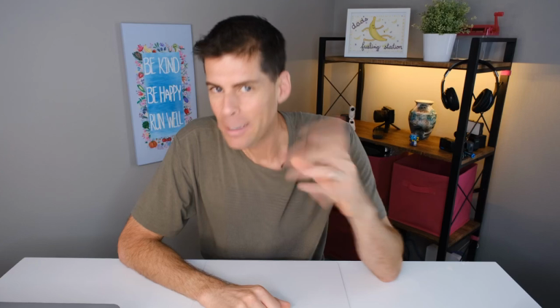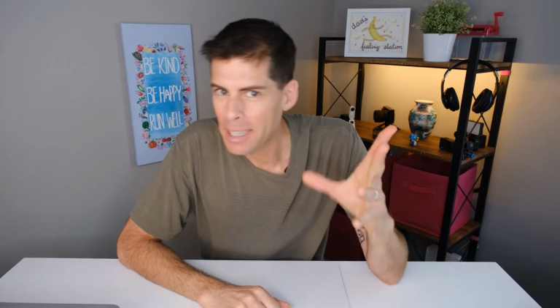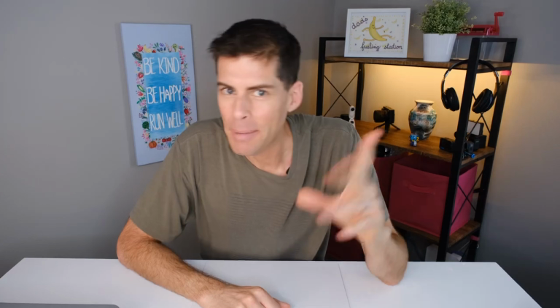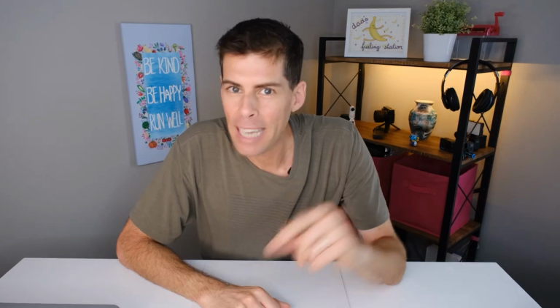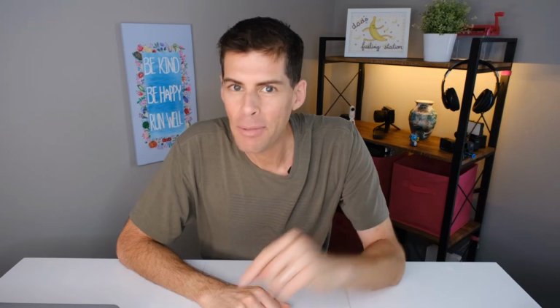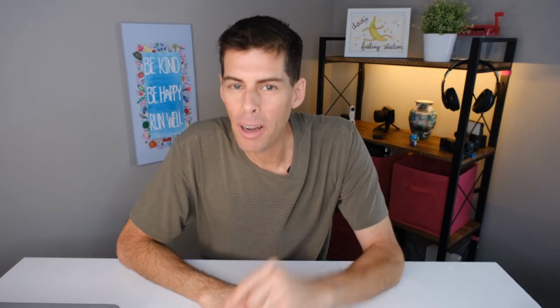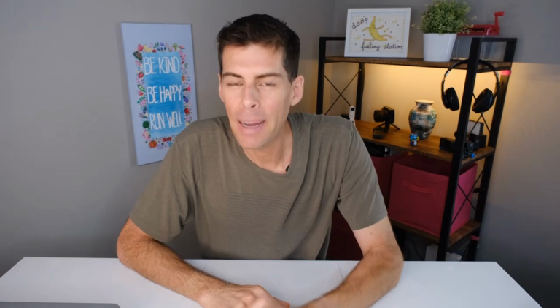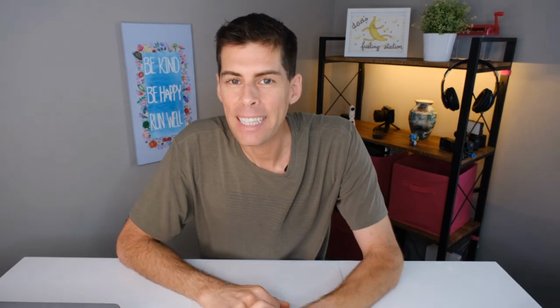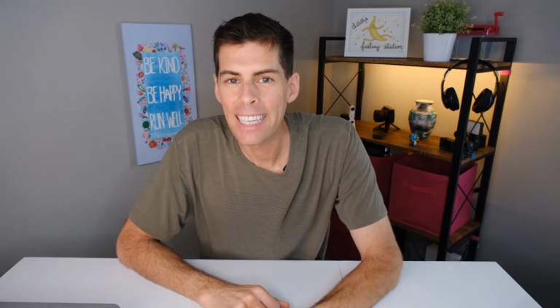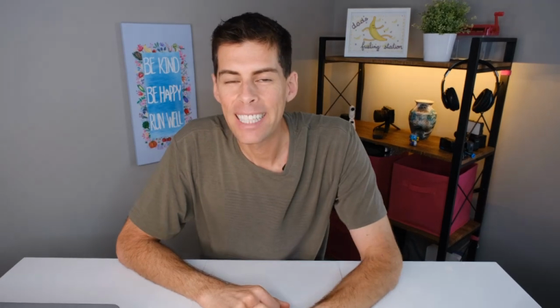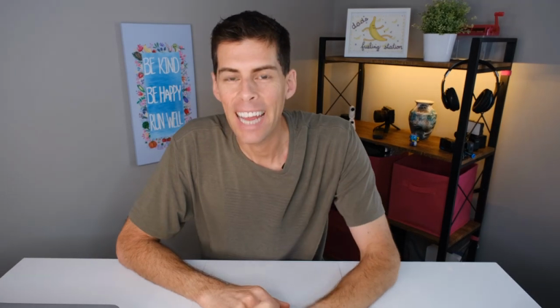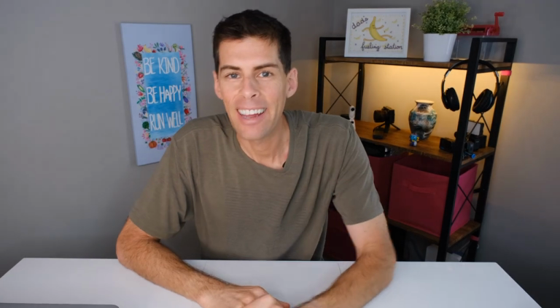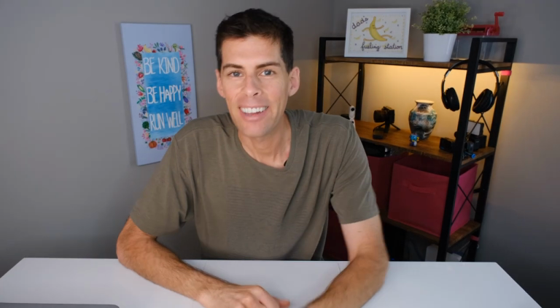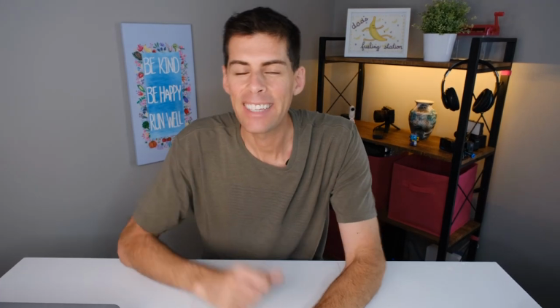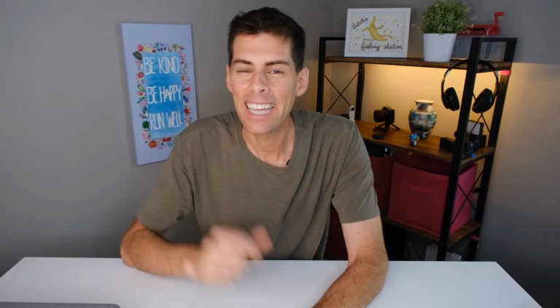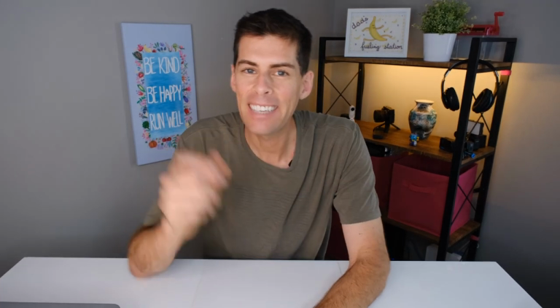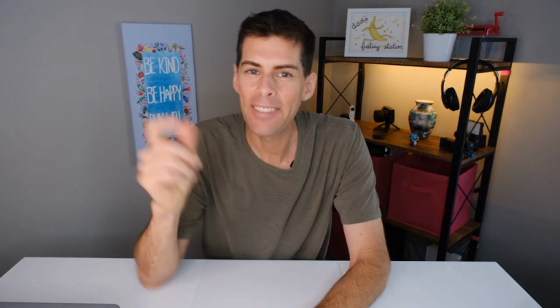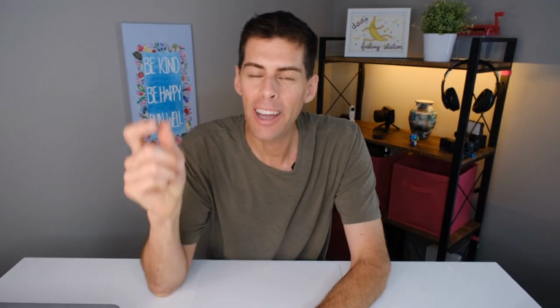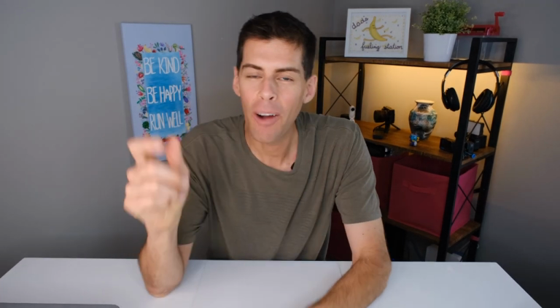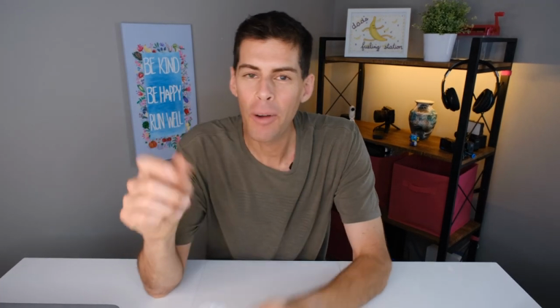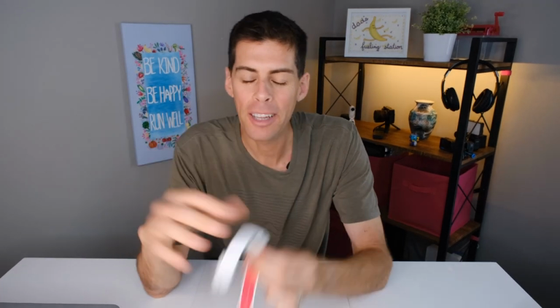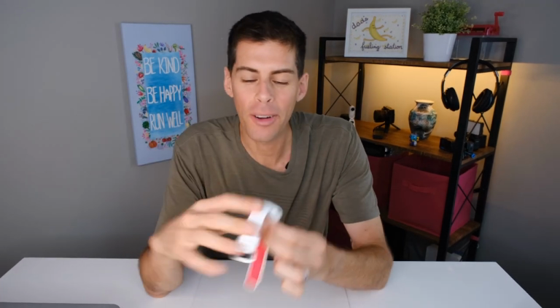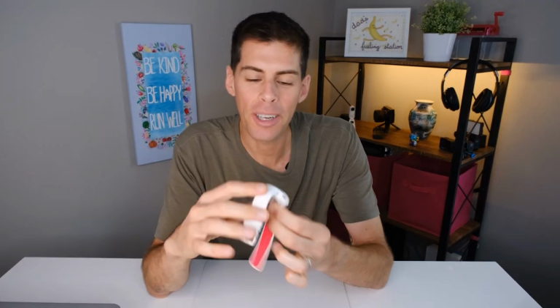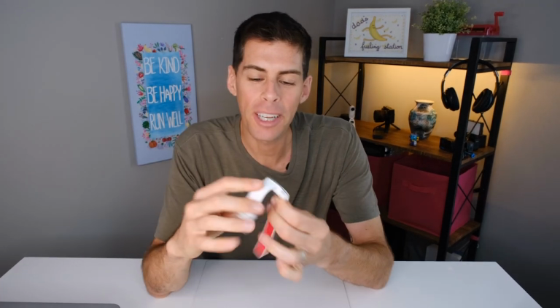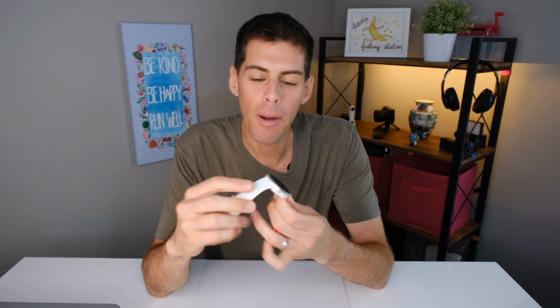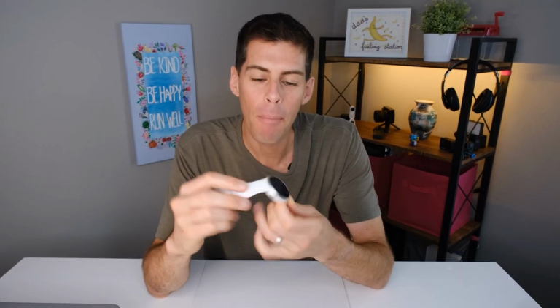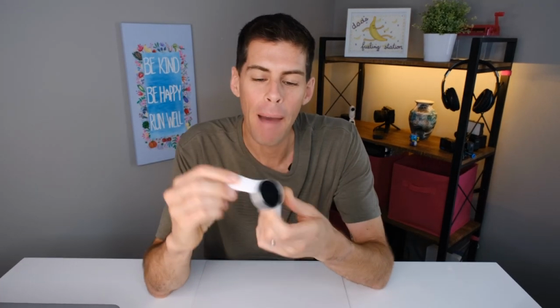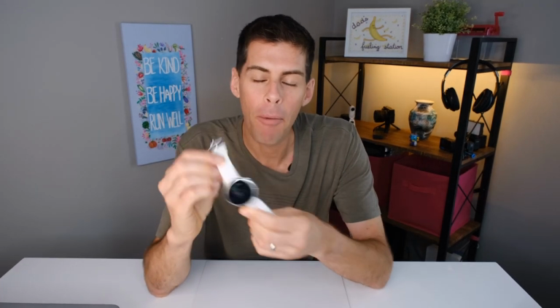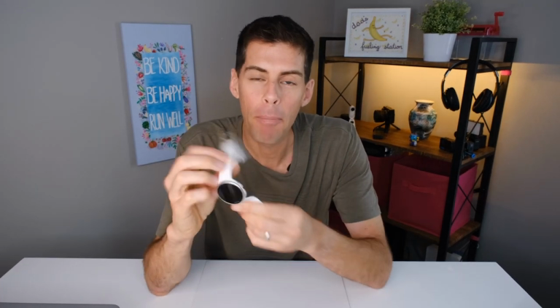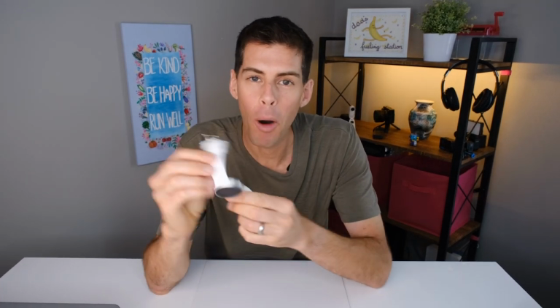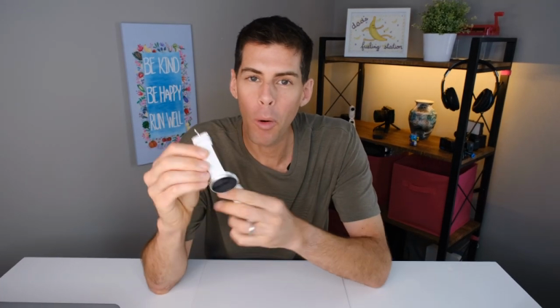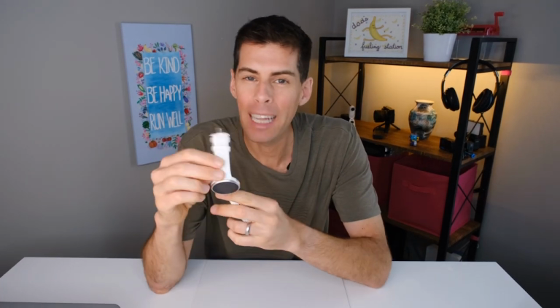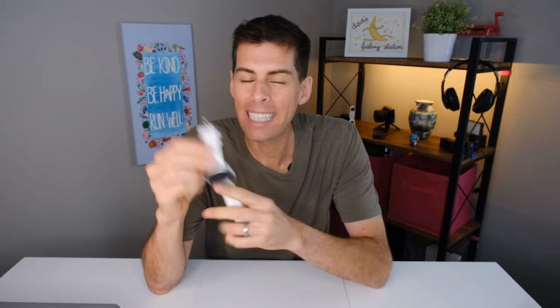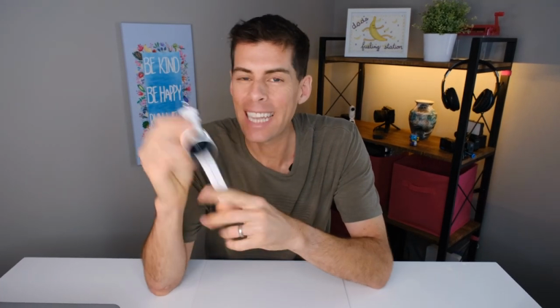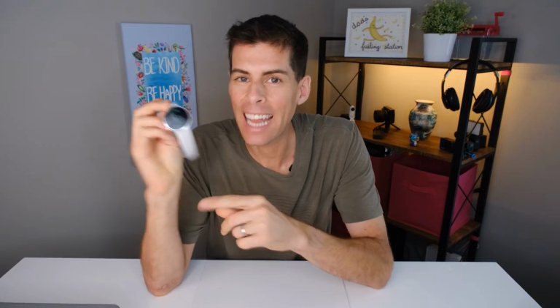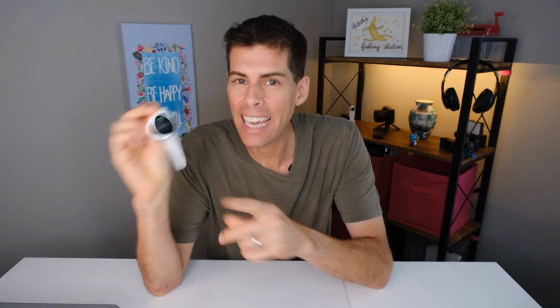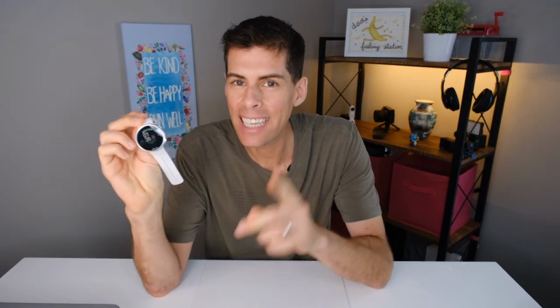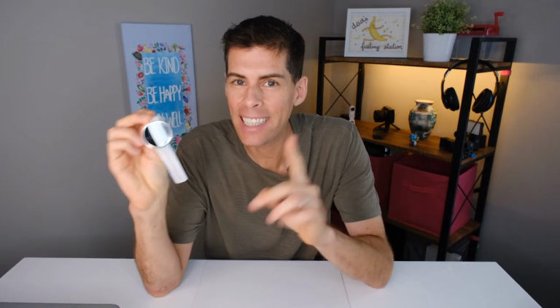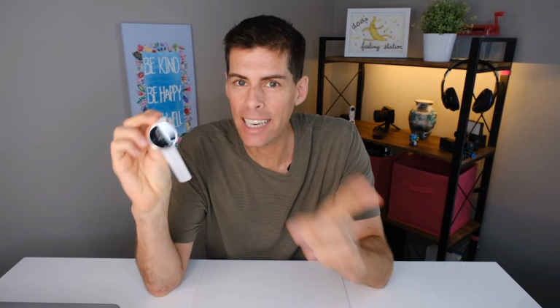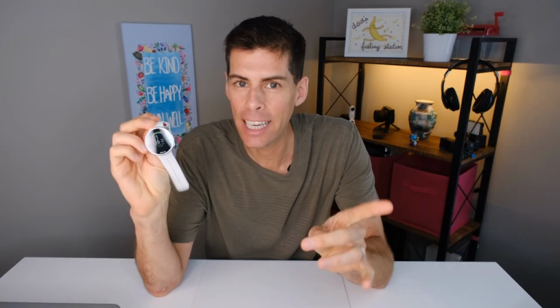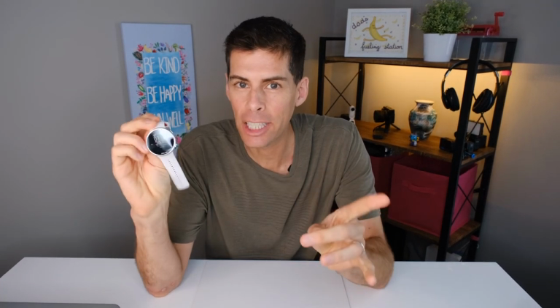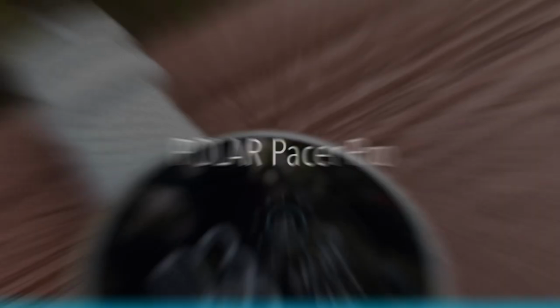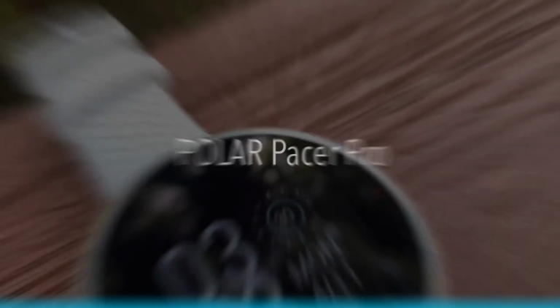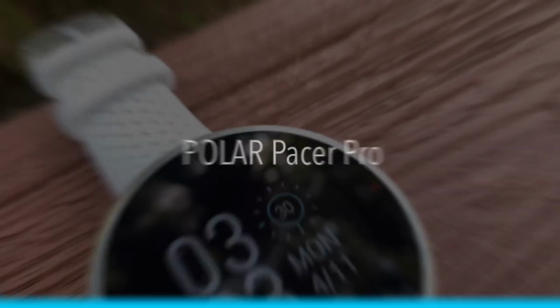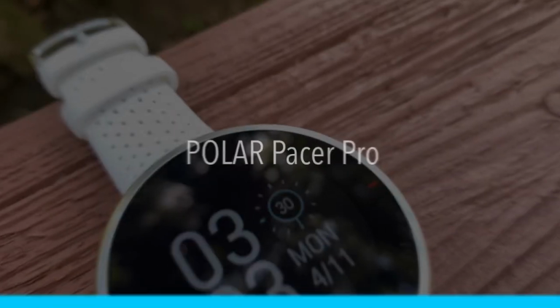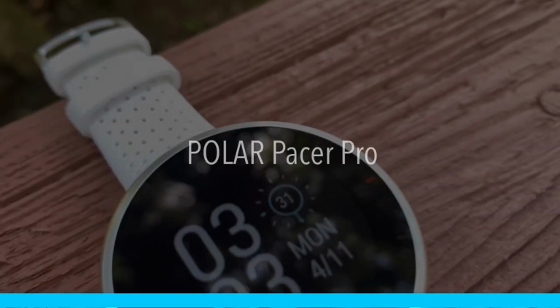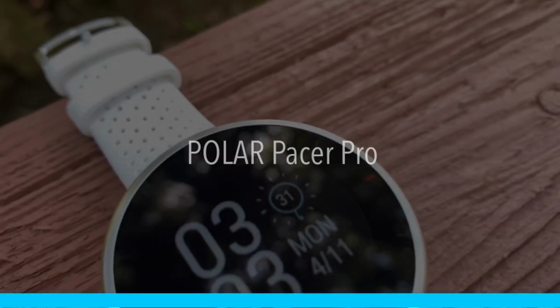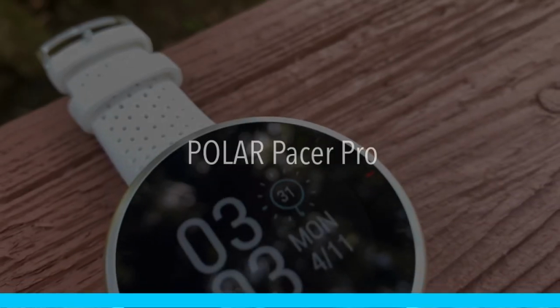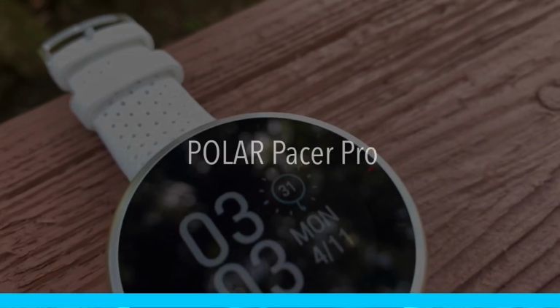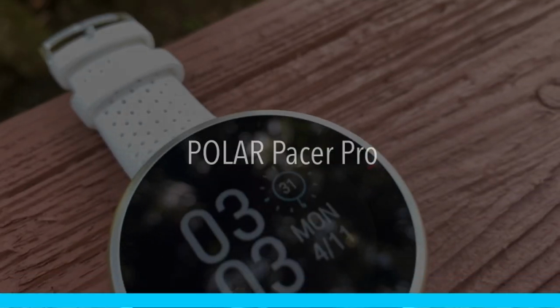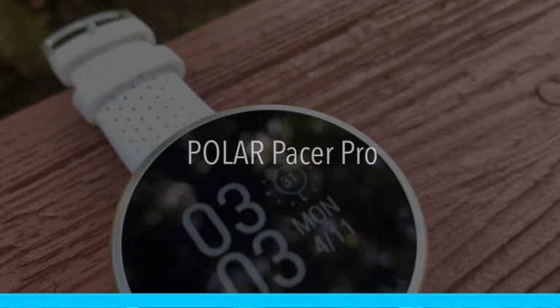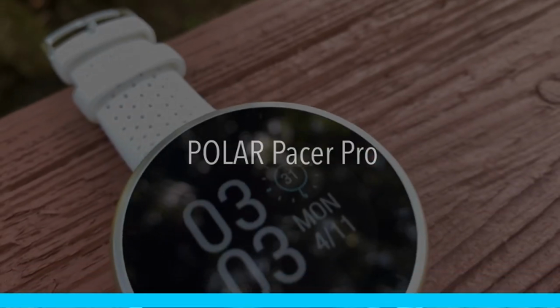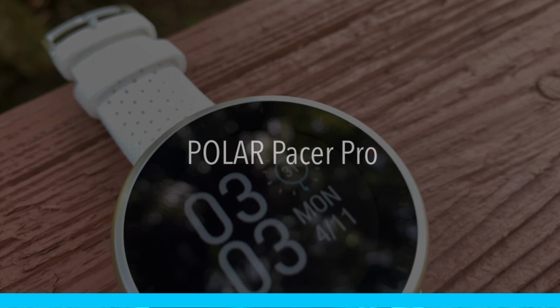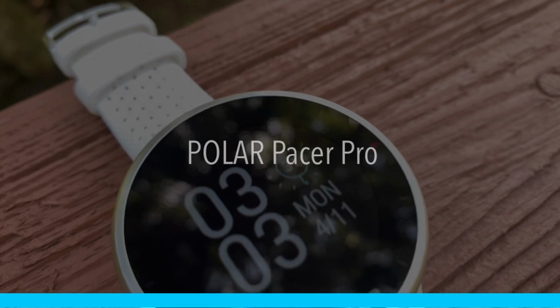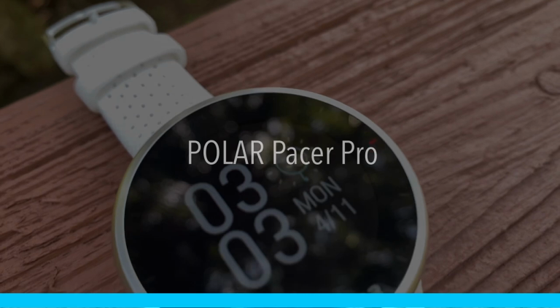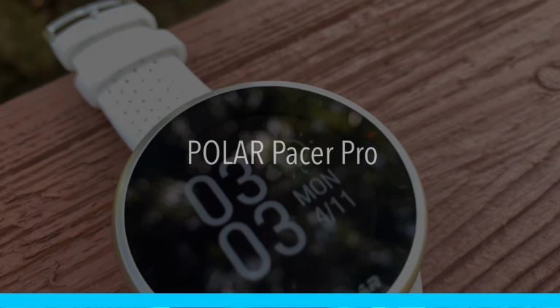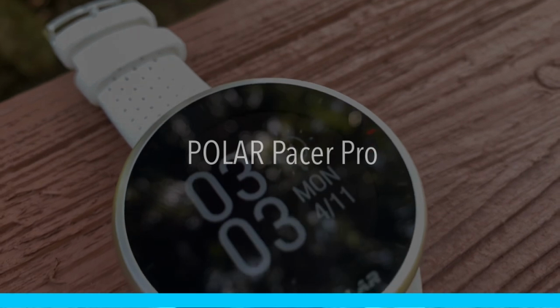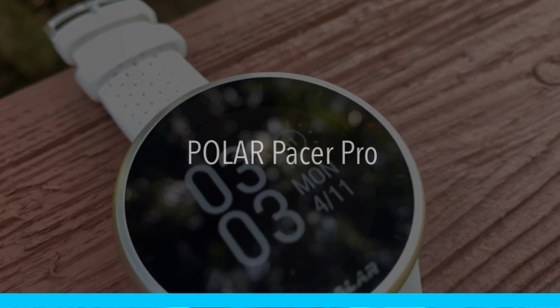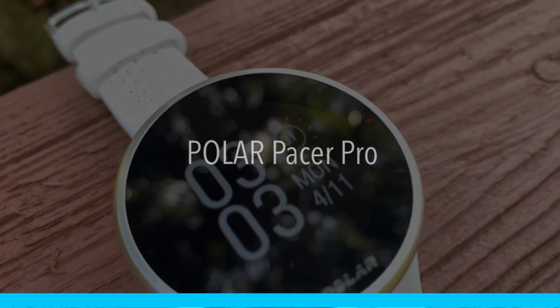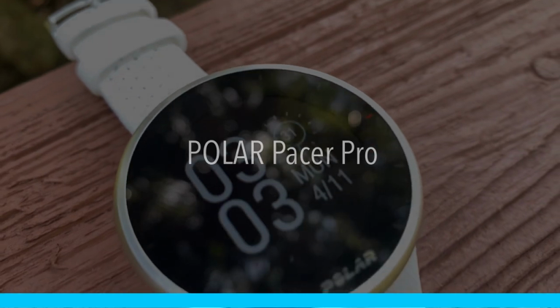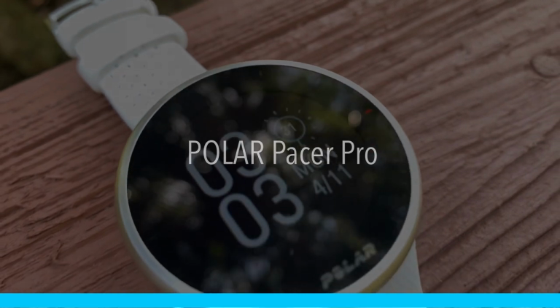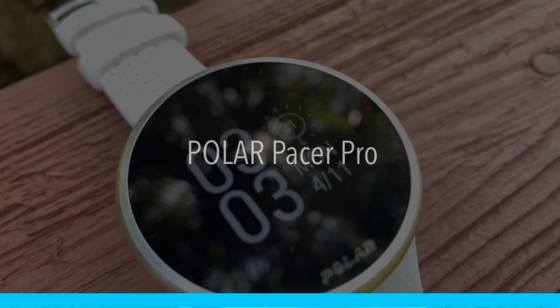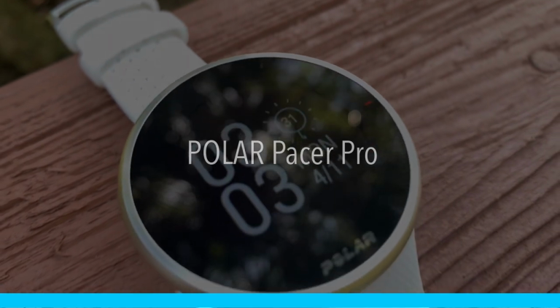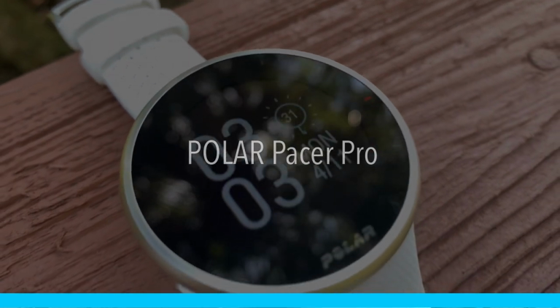Hey, what's up guys, welcome back to the channel. On today's video I want to talk to you about Polar's latest addition to their lineup, the Polar Pacer Pro.